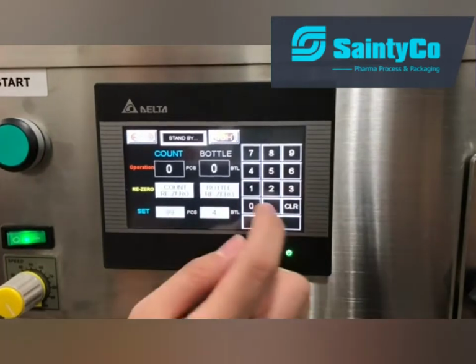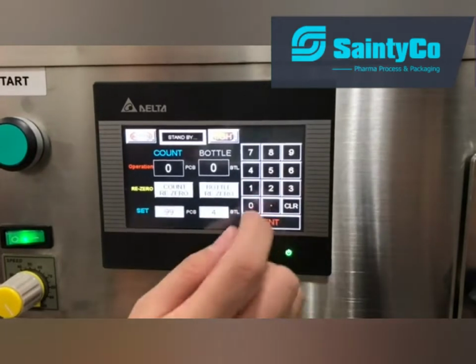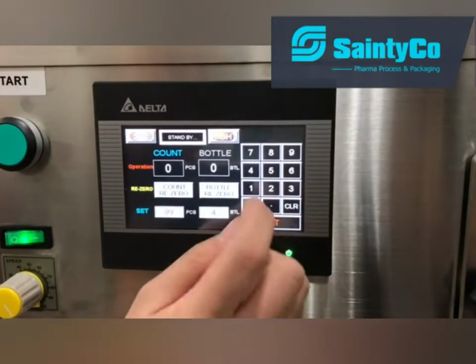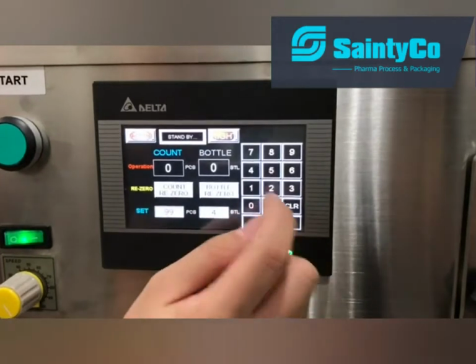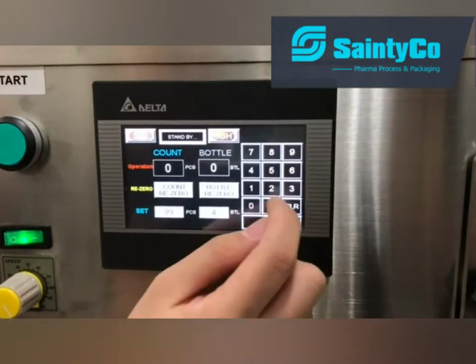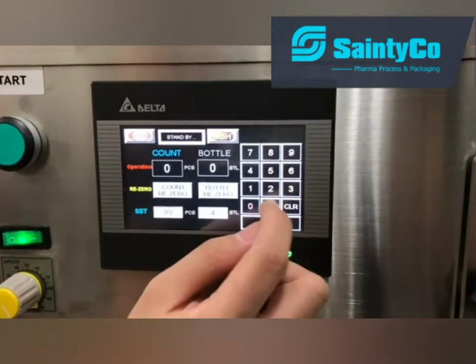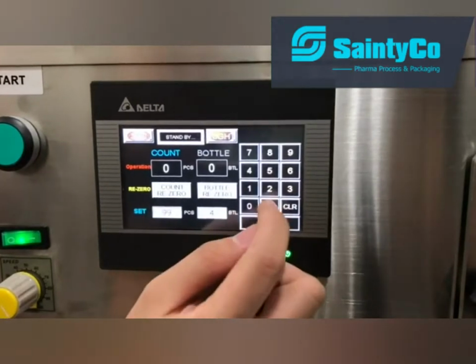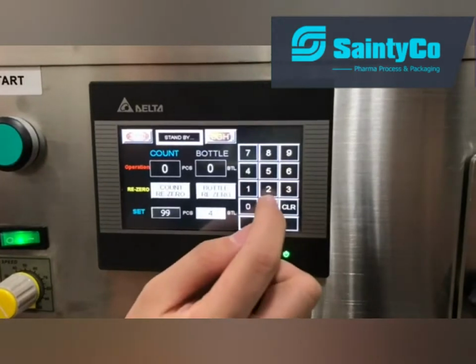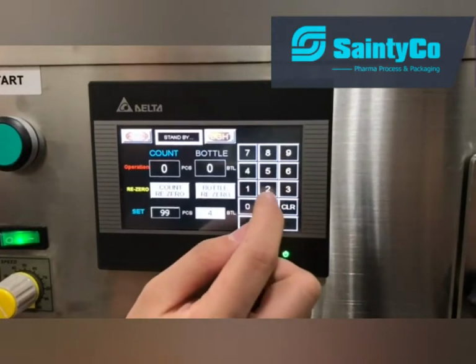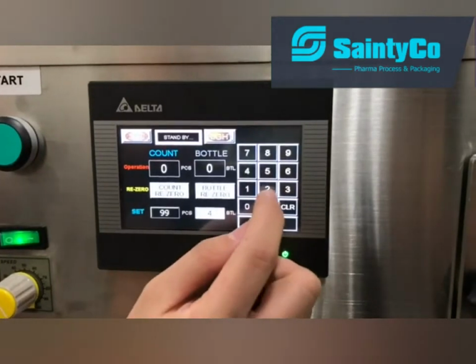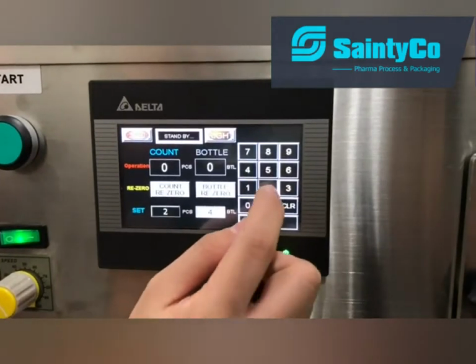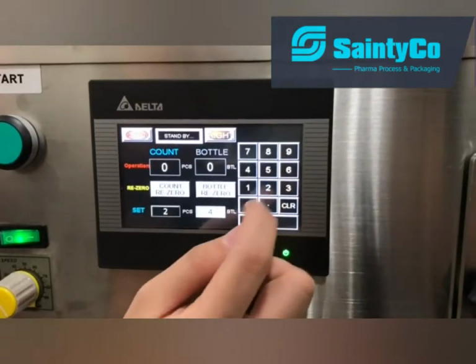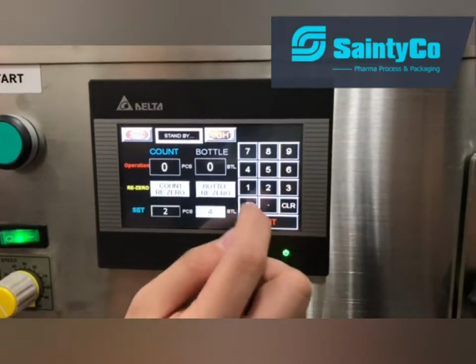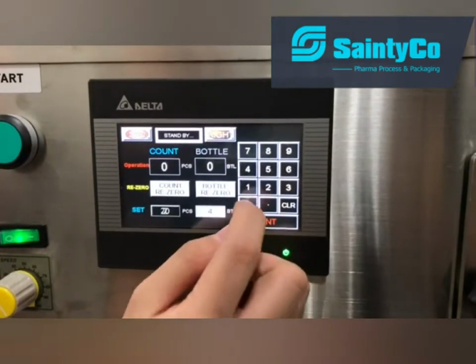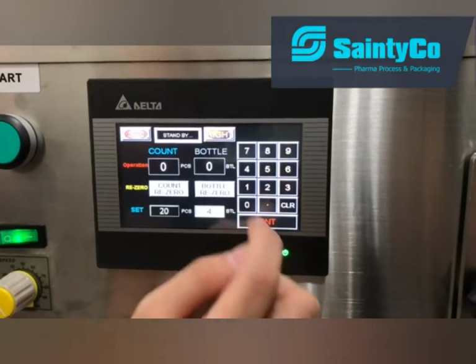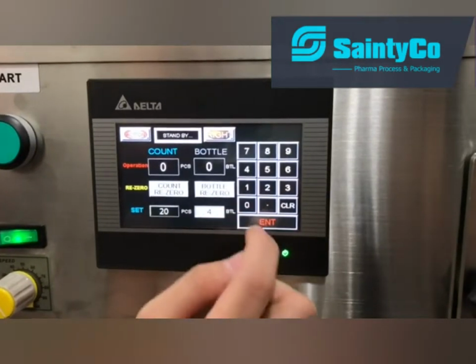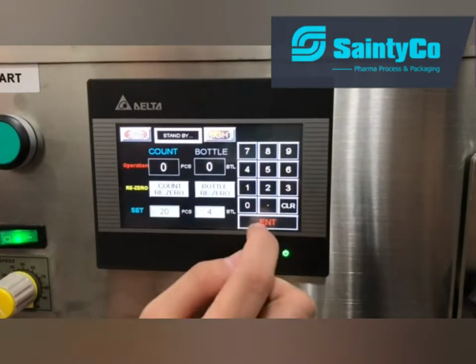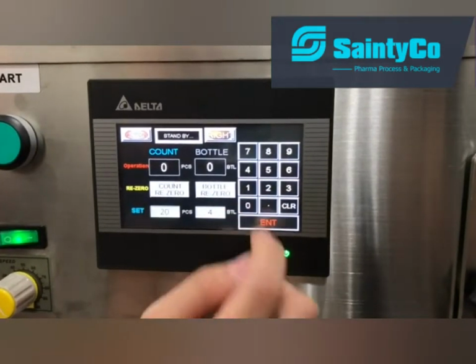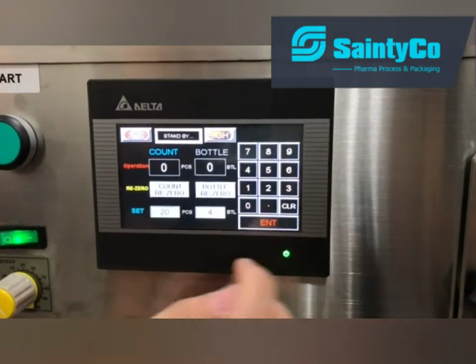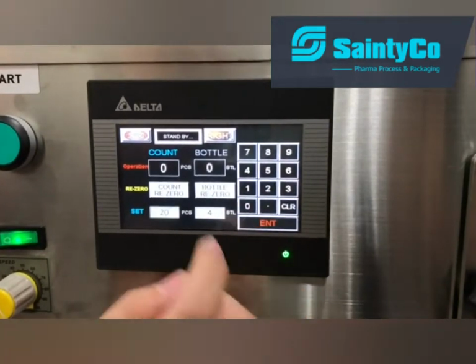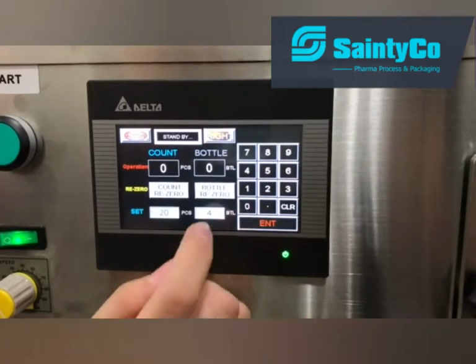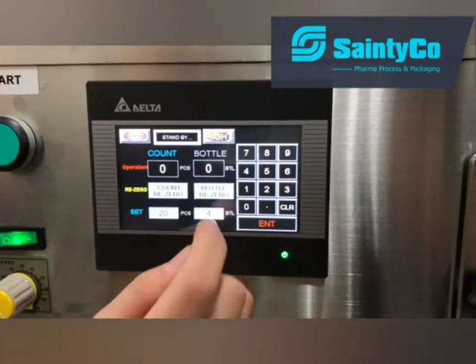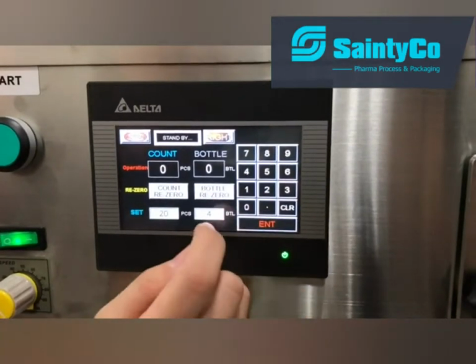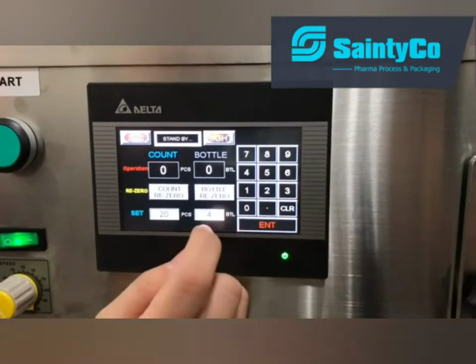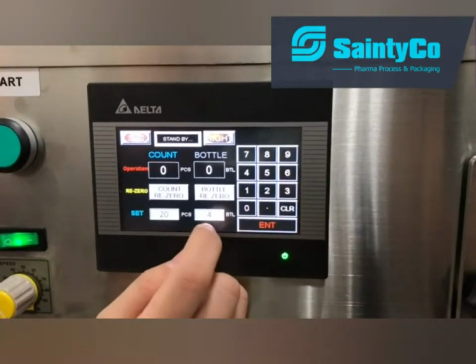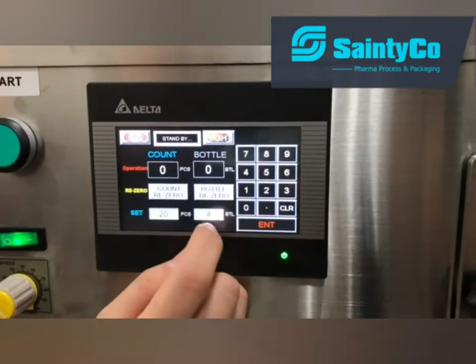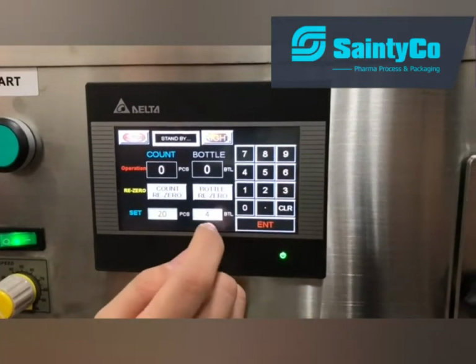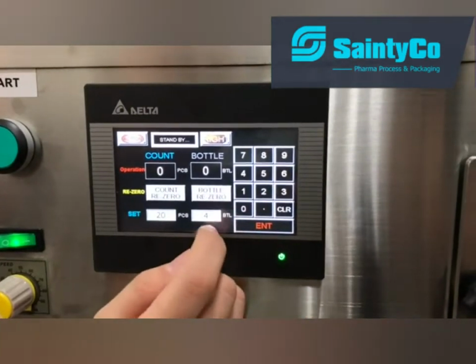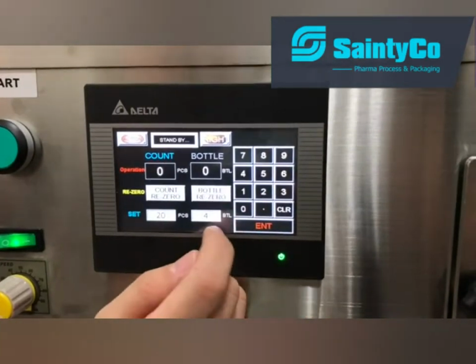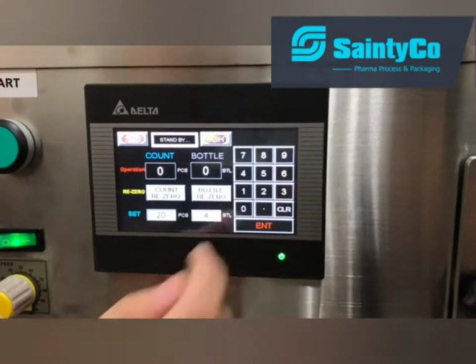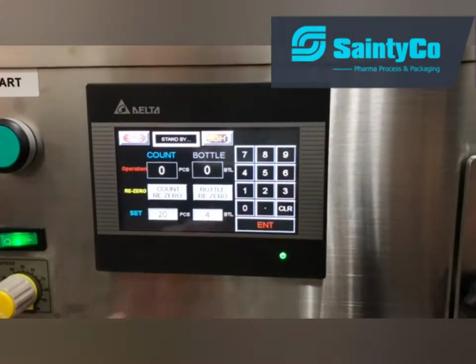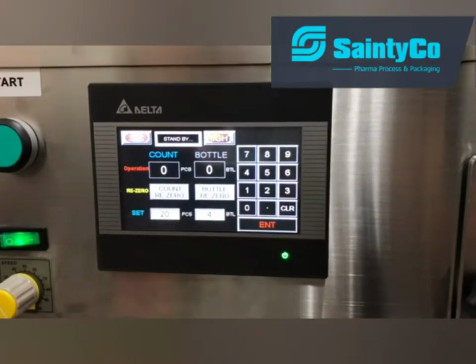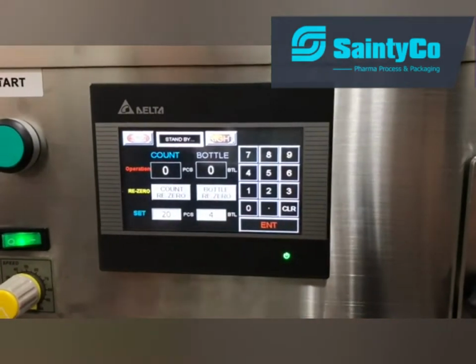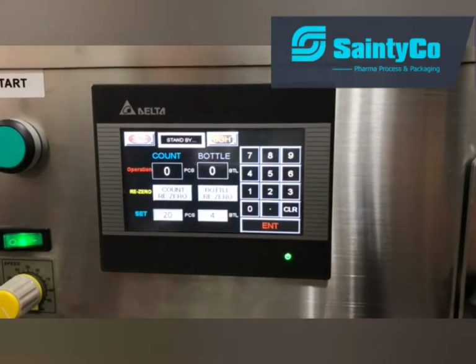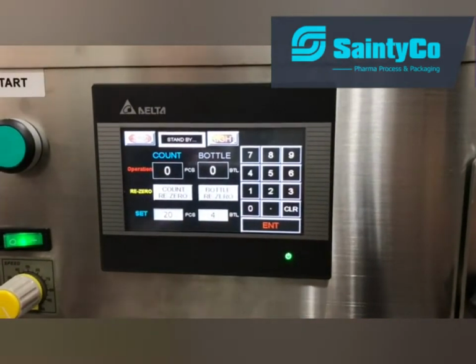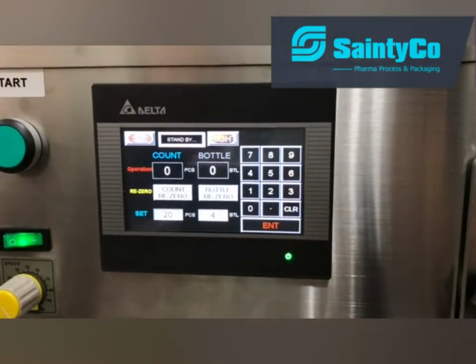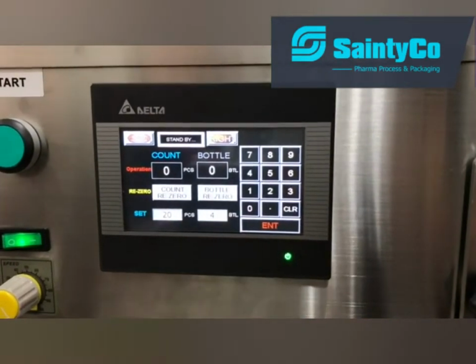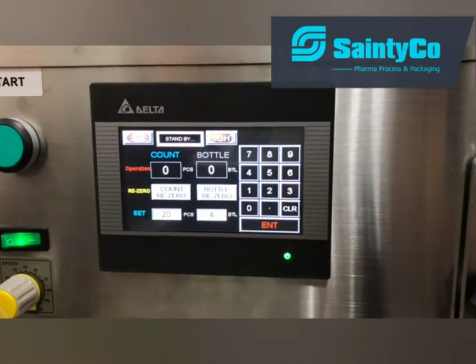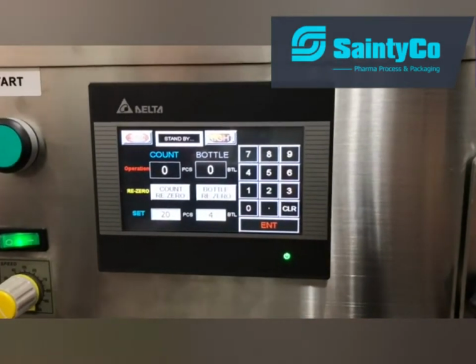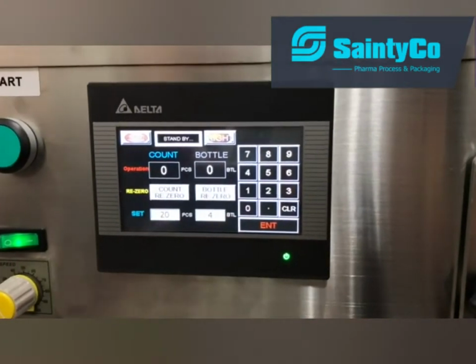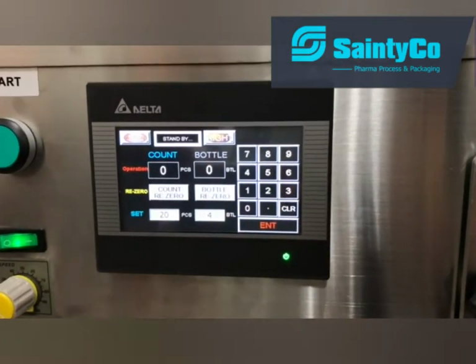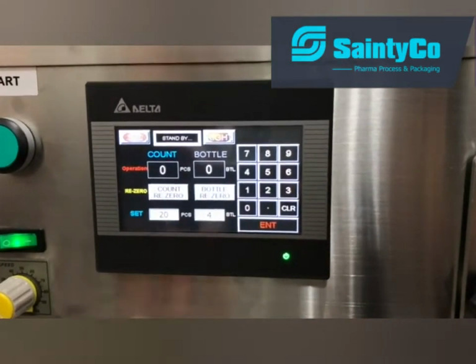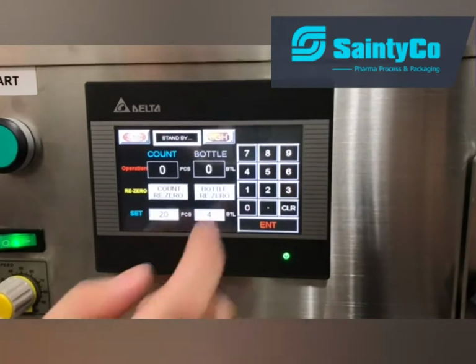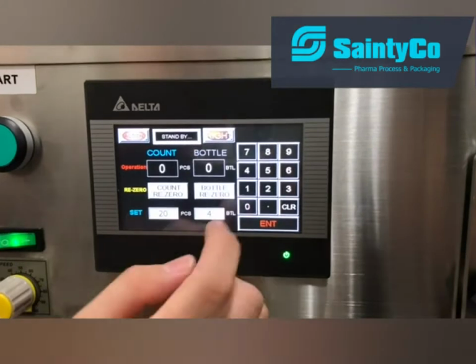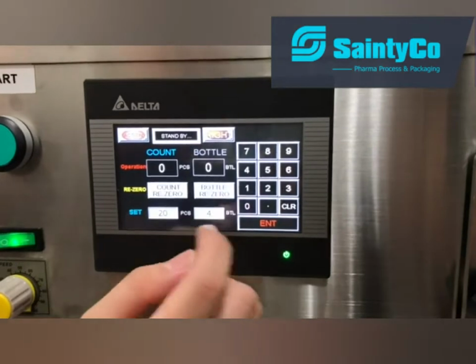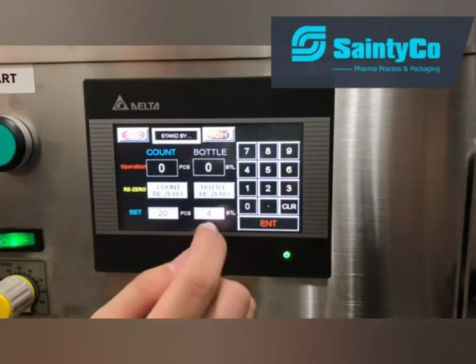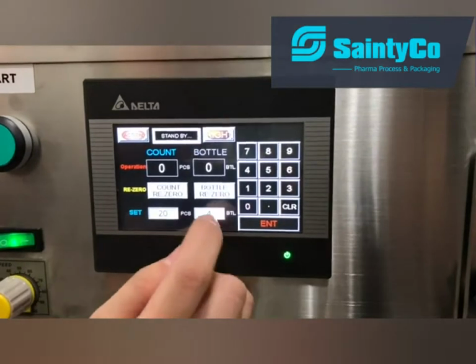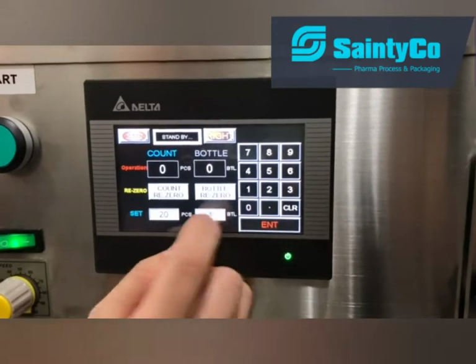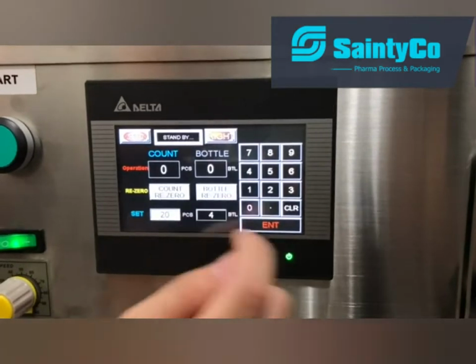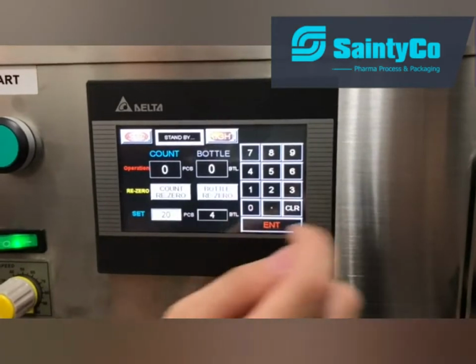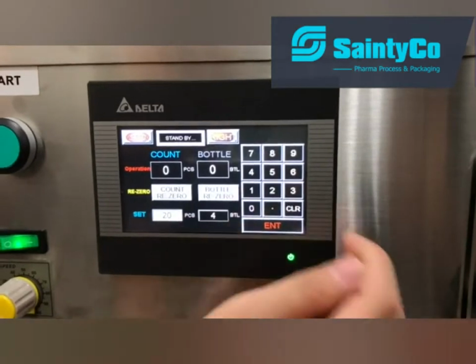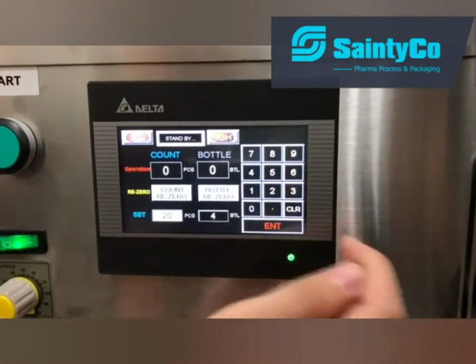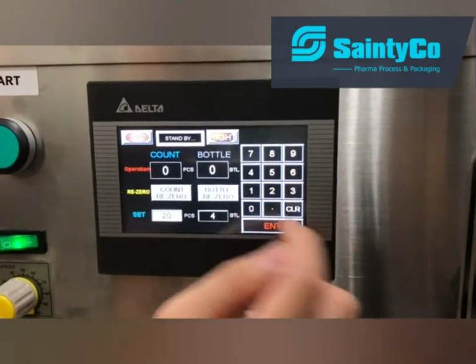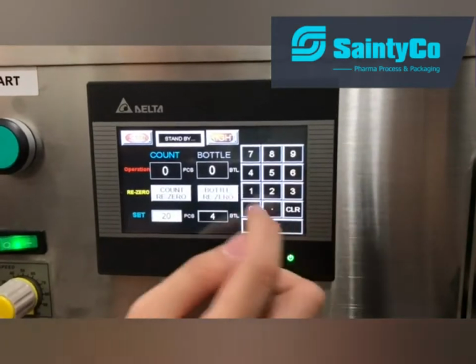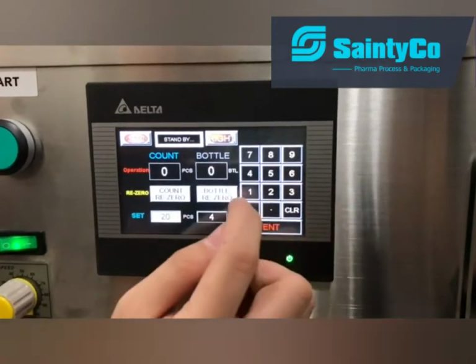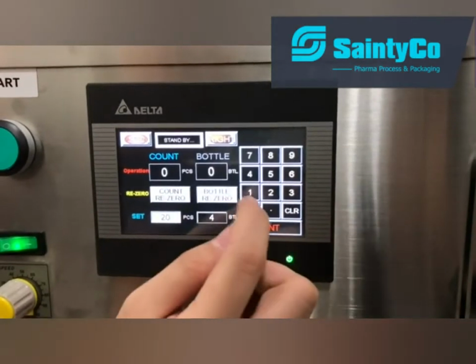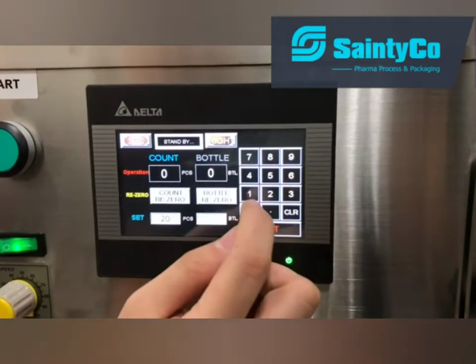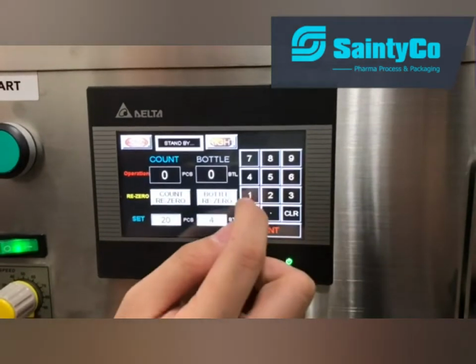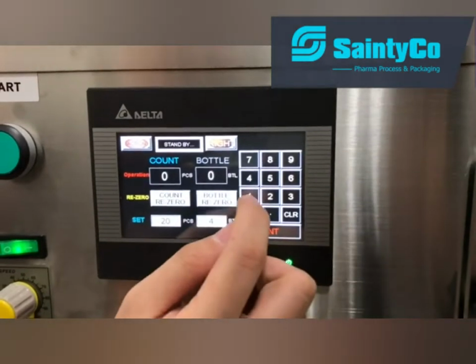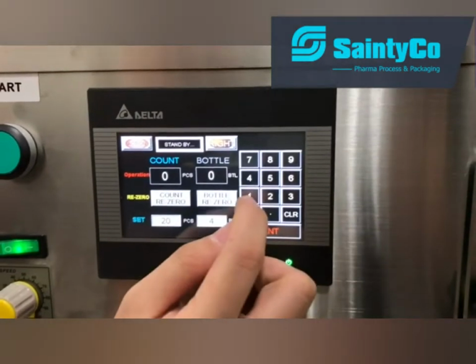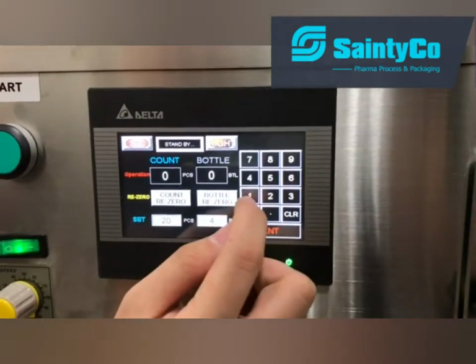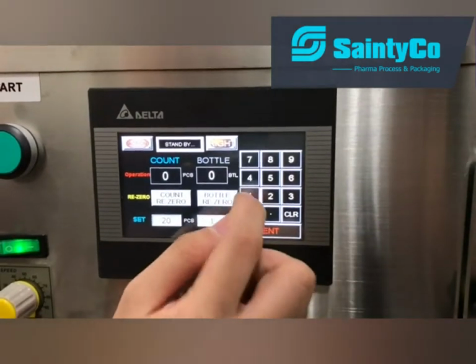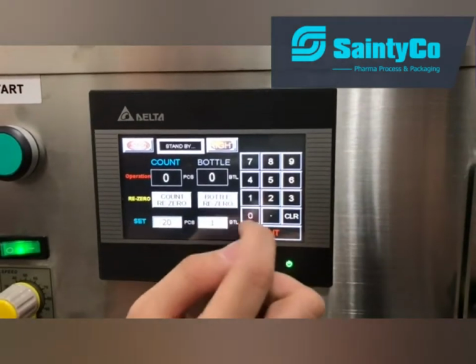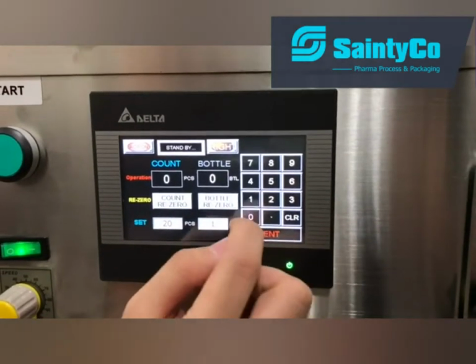We set it as 20 capsules per bottle. And this one you can set how many bottles you want to make — we set it as 100.